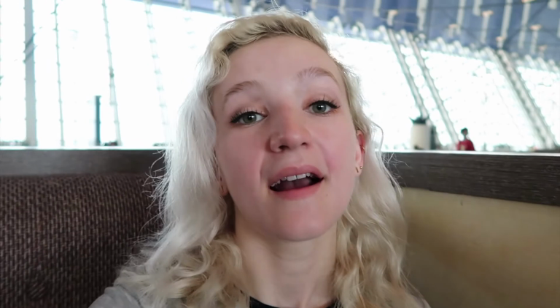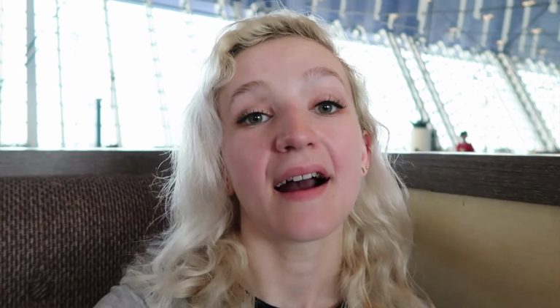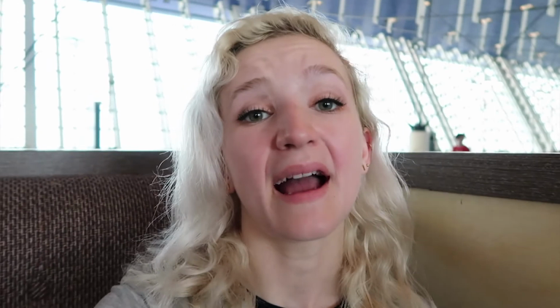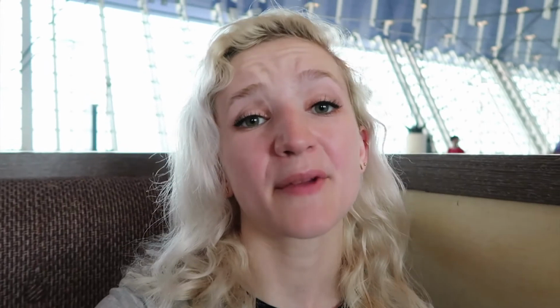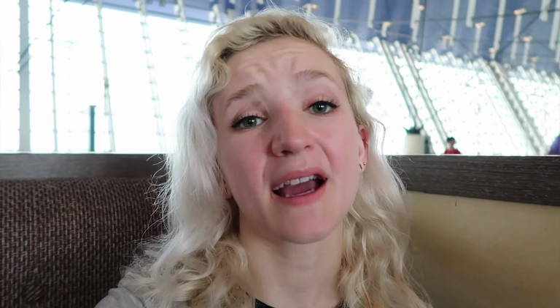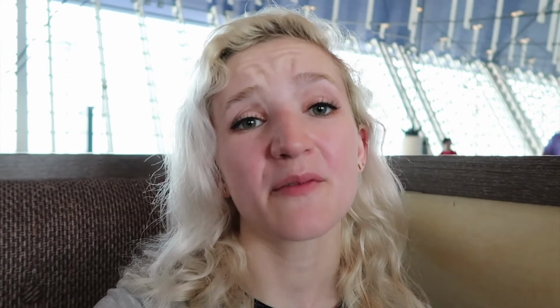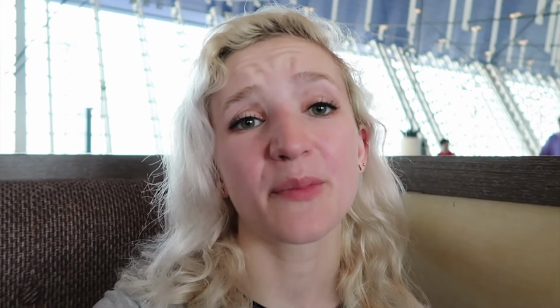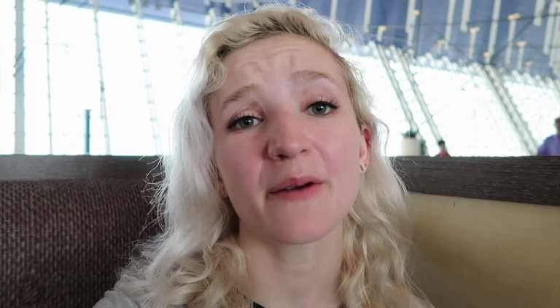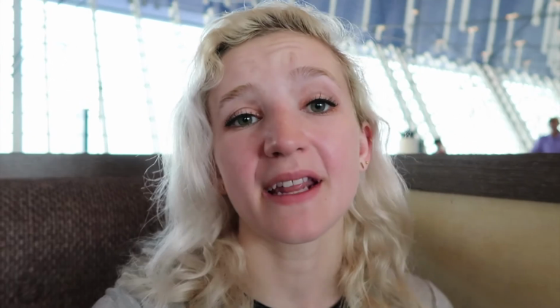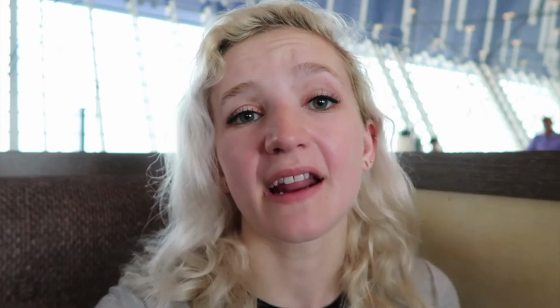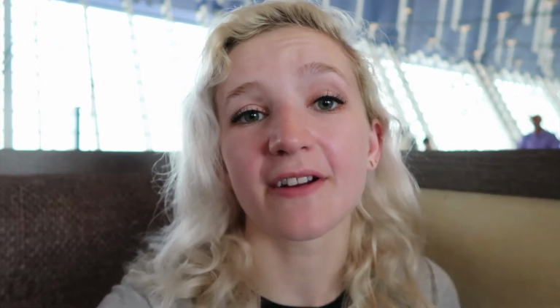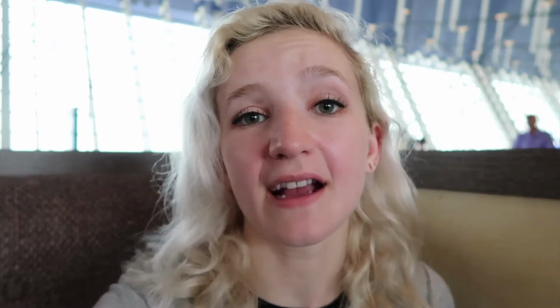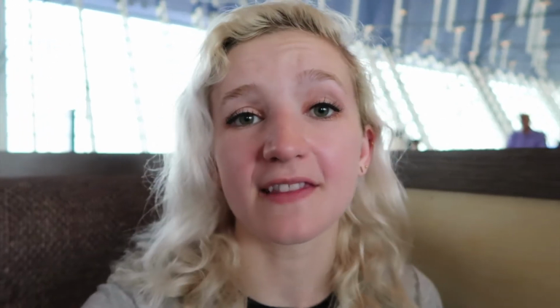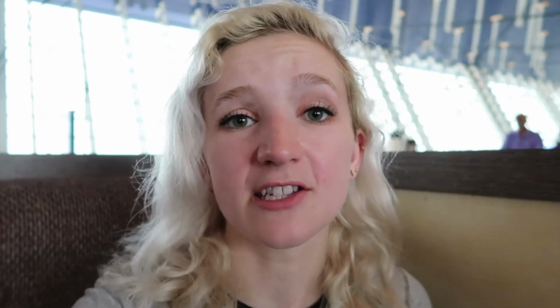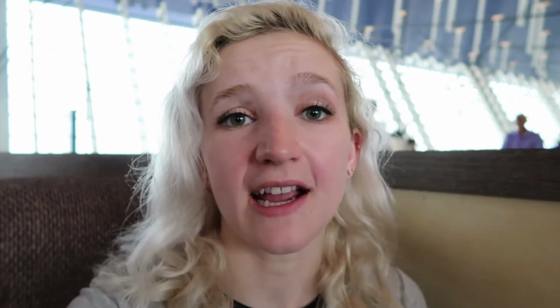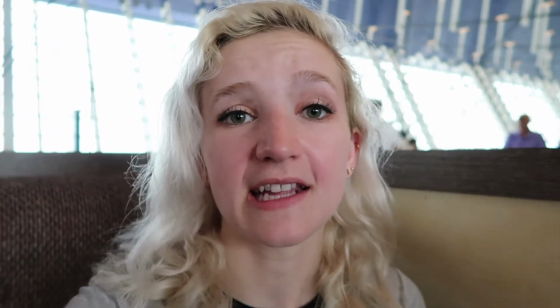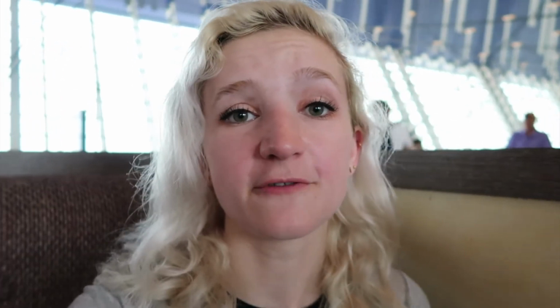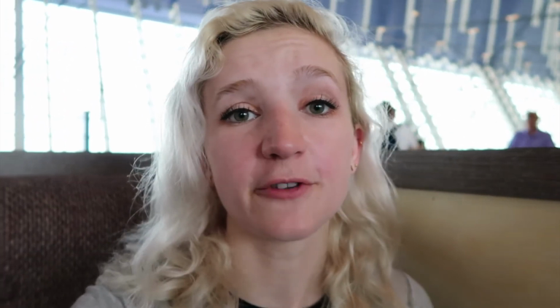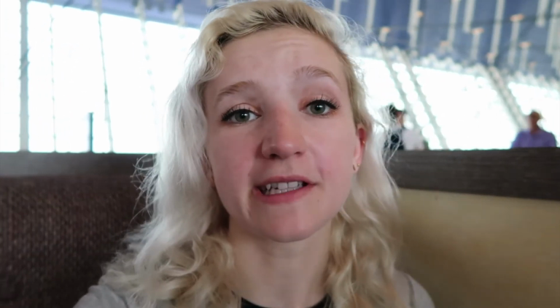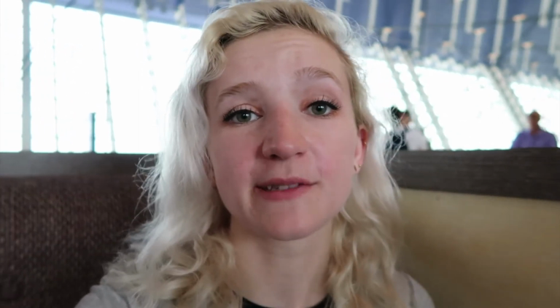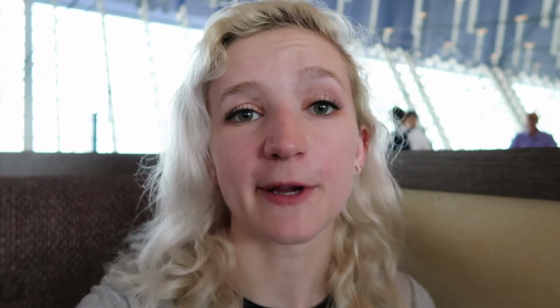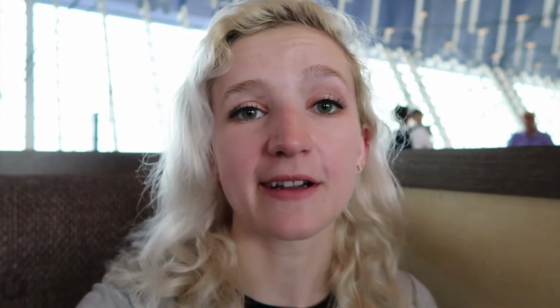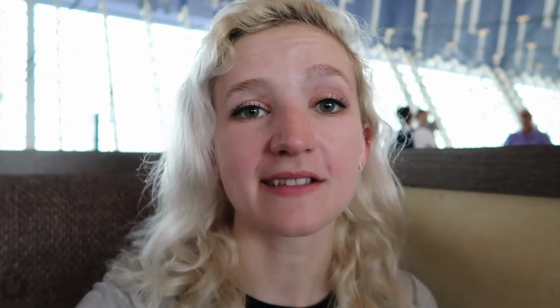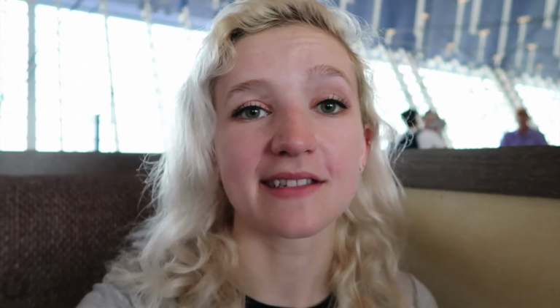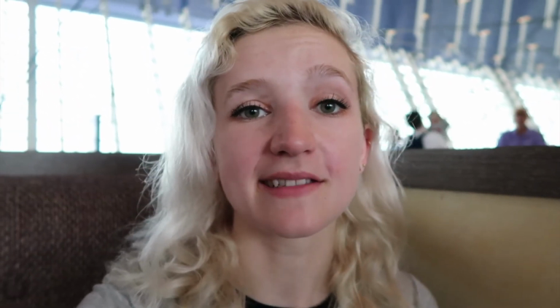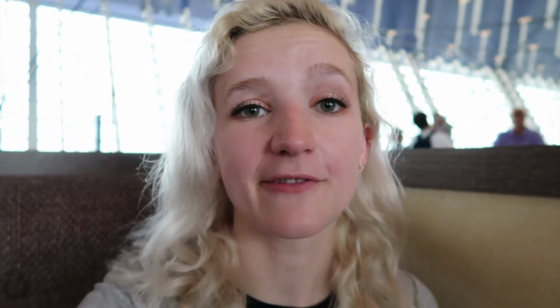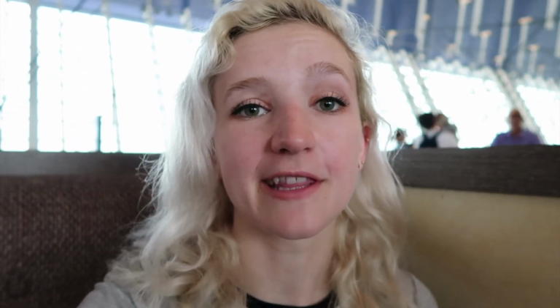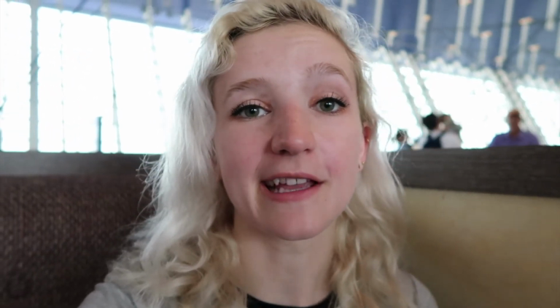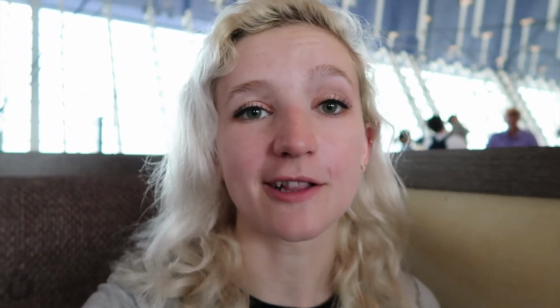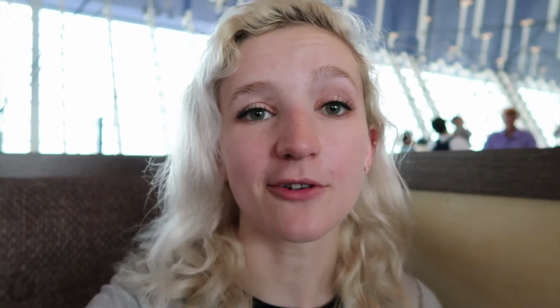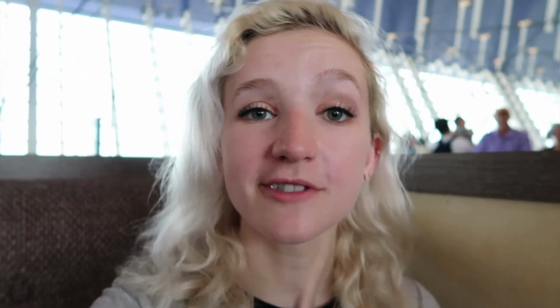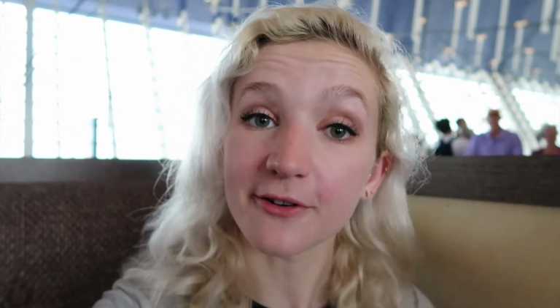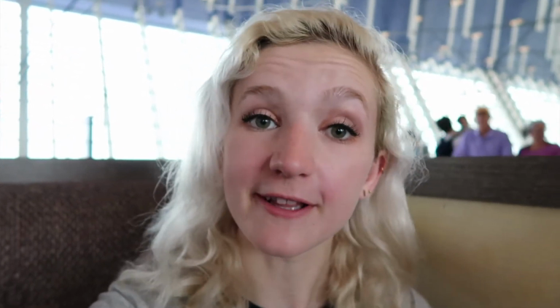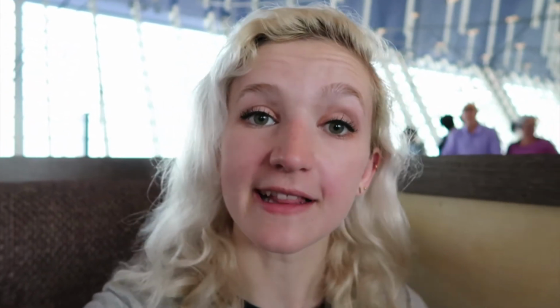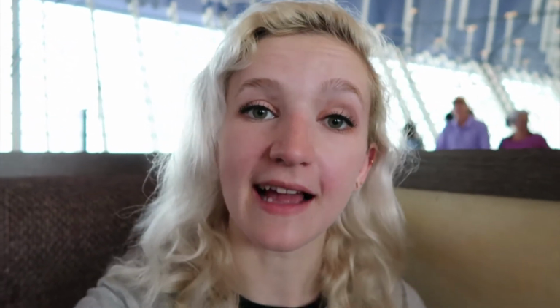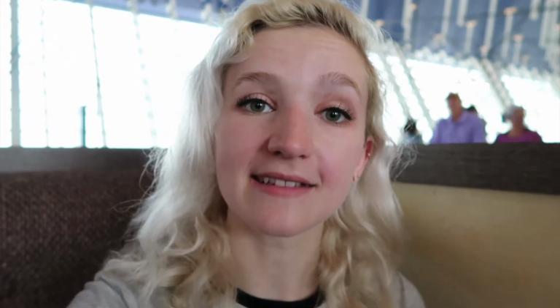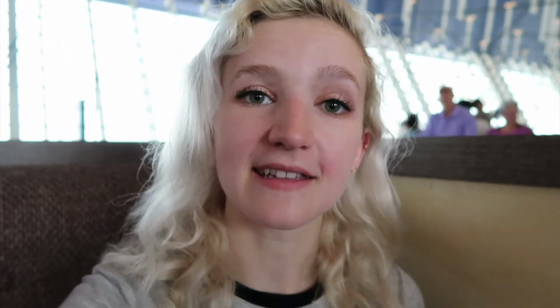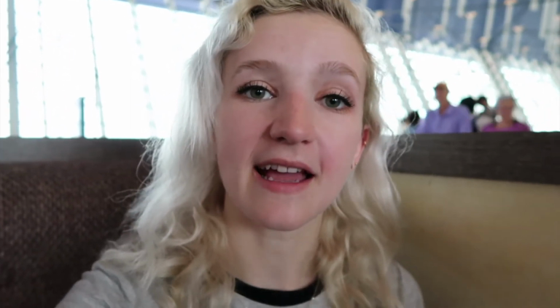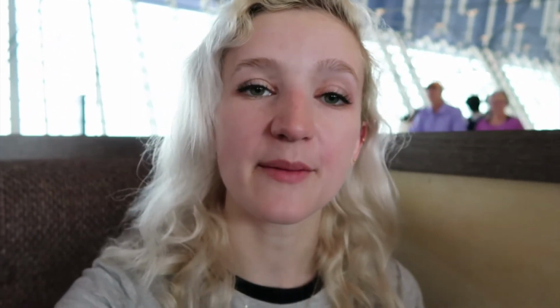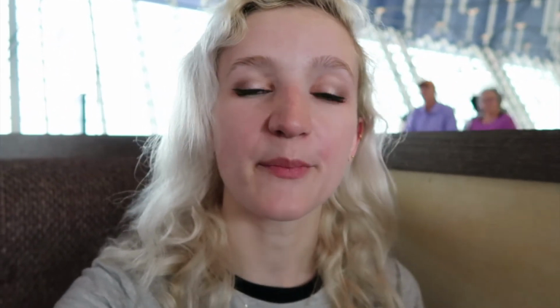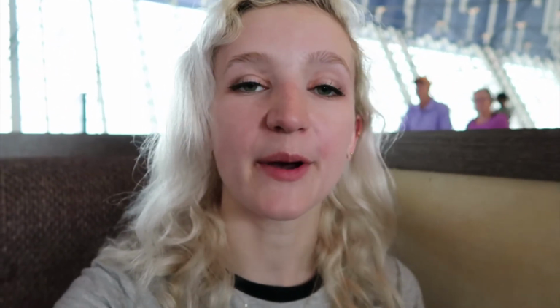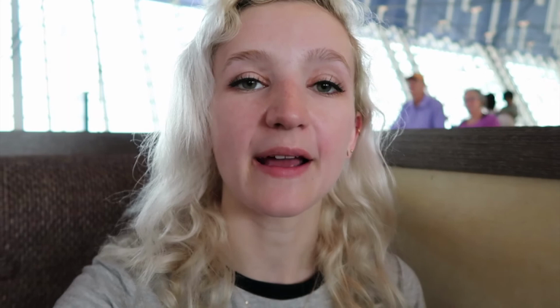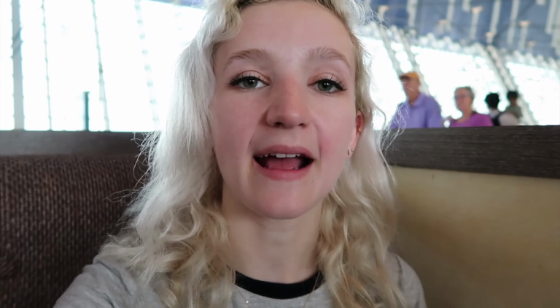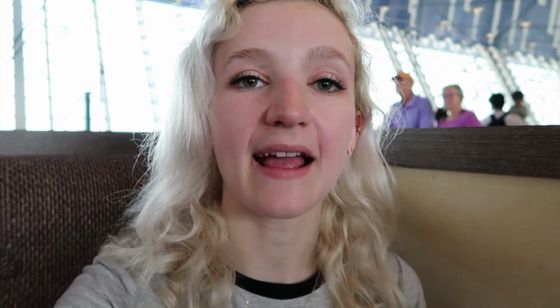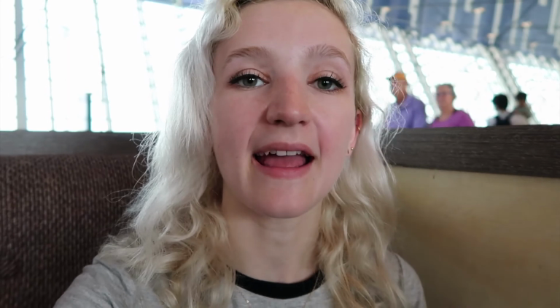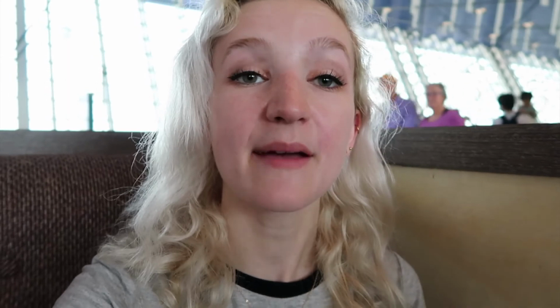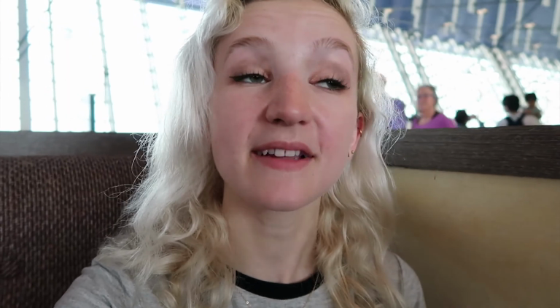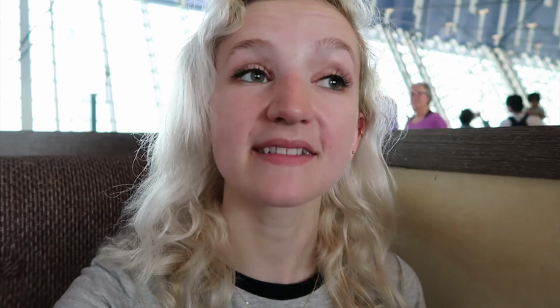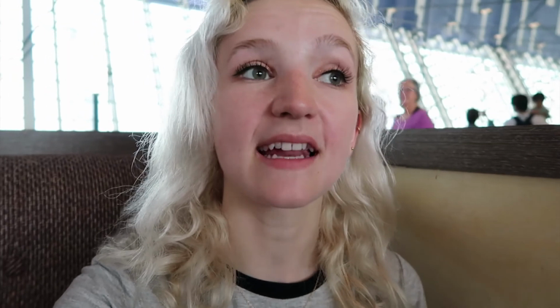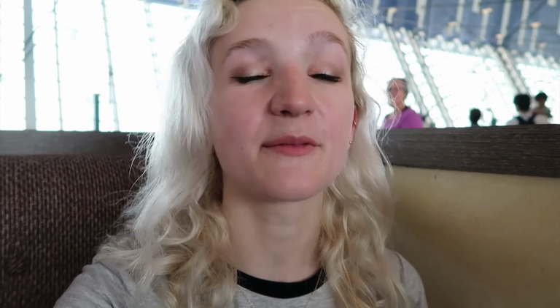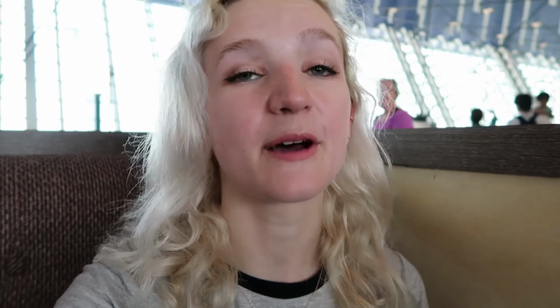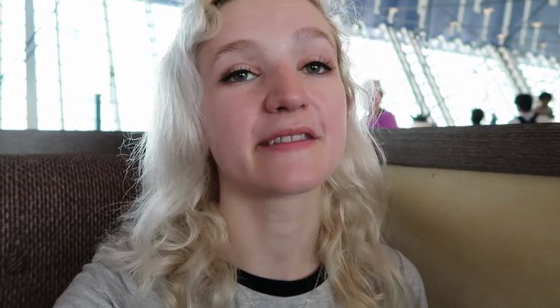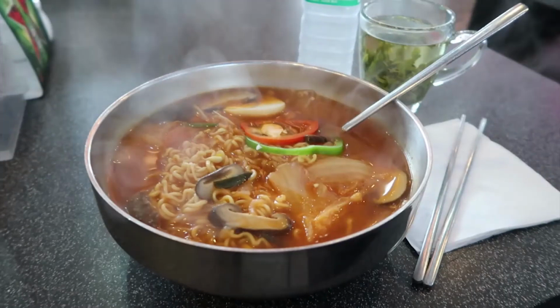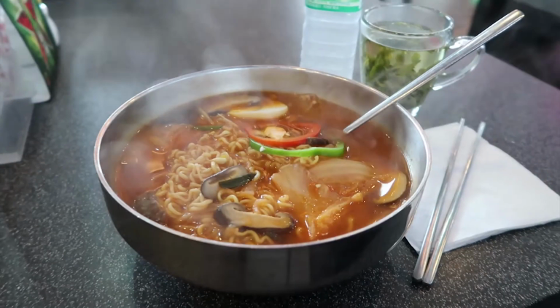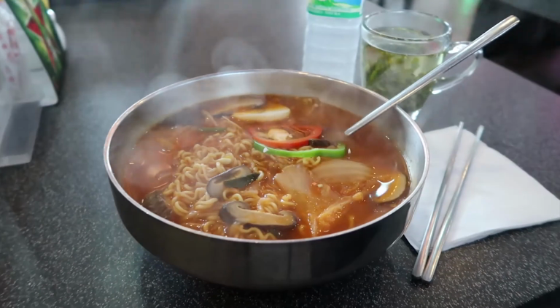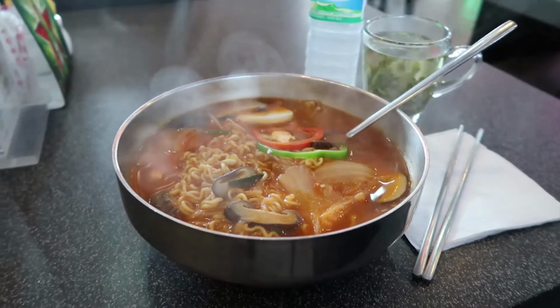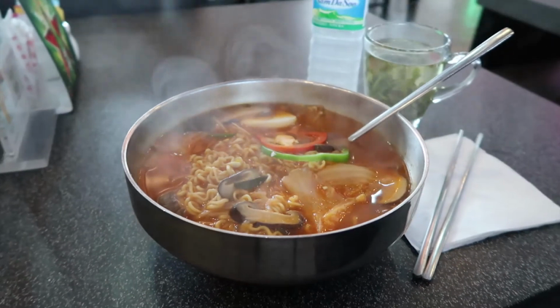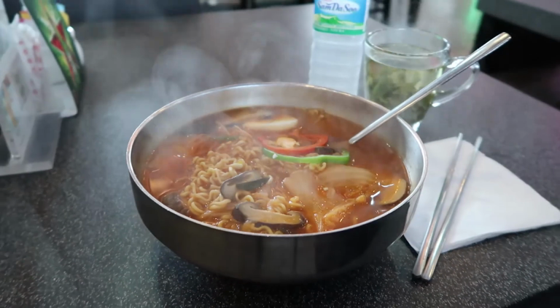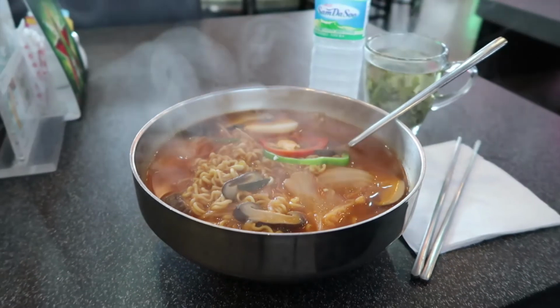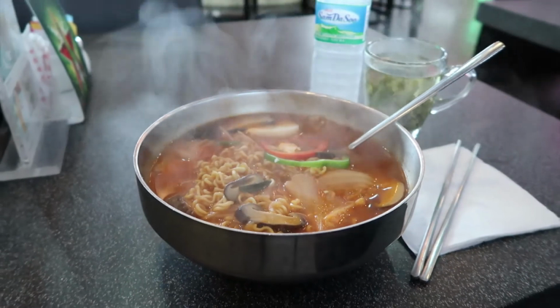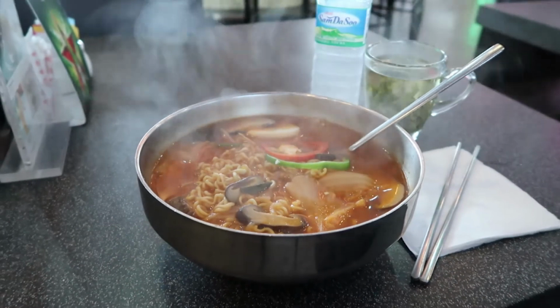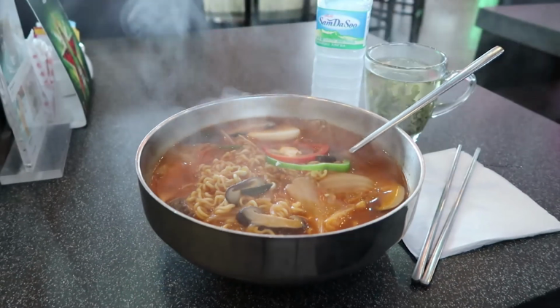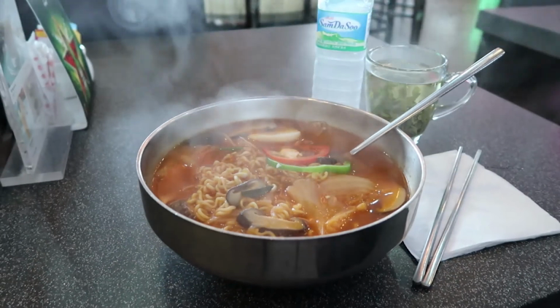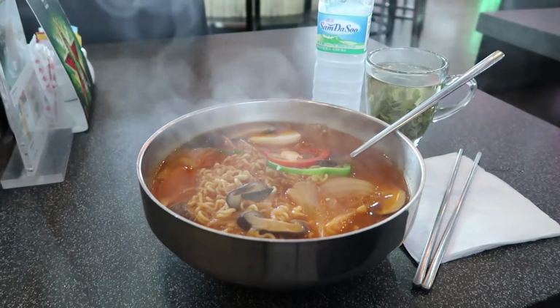I'm kind of bummed I never got the Chinese food experience since everything closed so early last night, but I am excited about this Korean airport food.